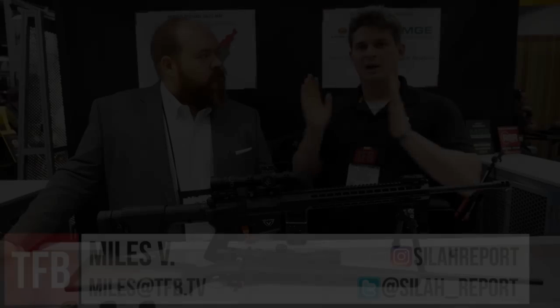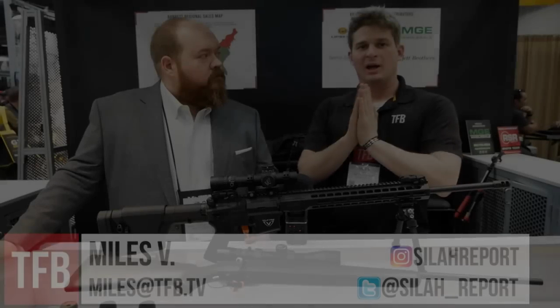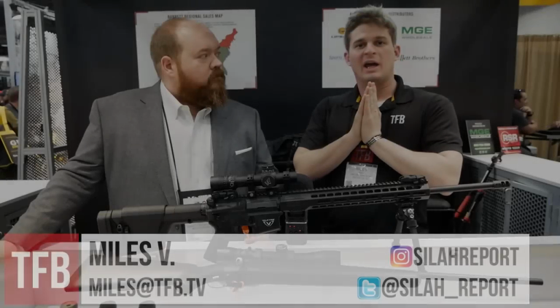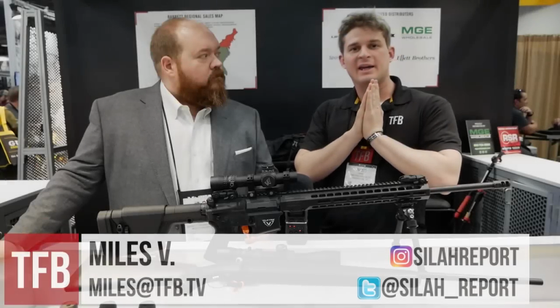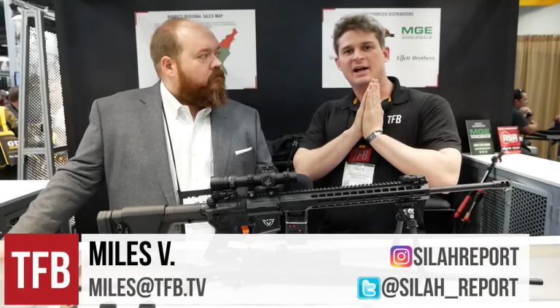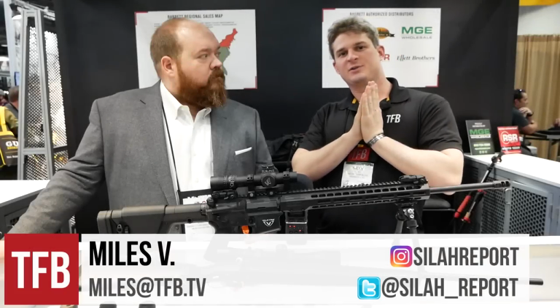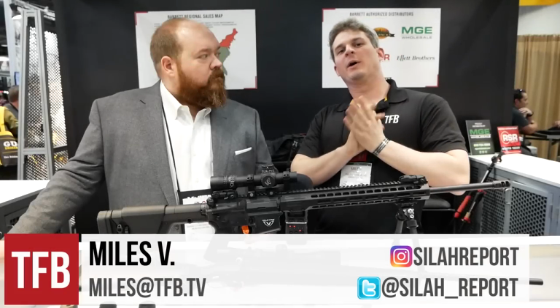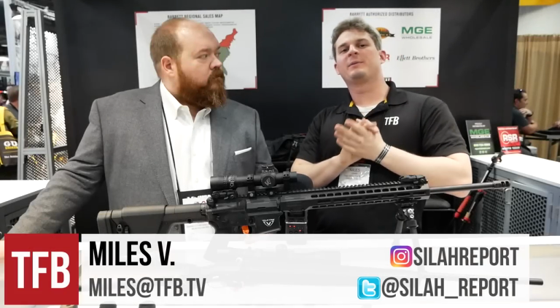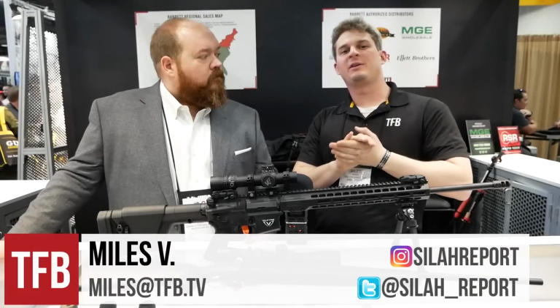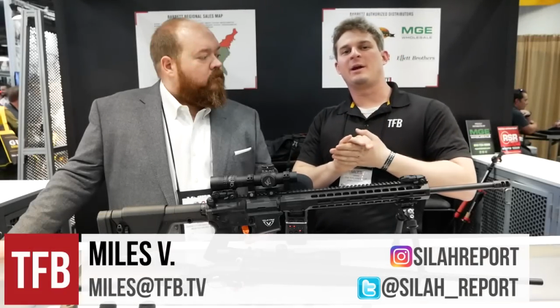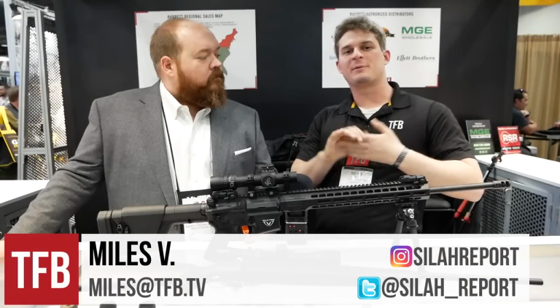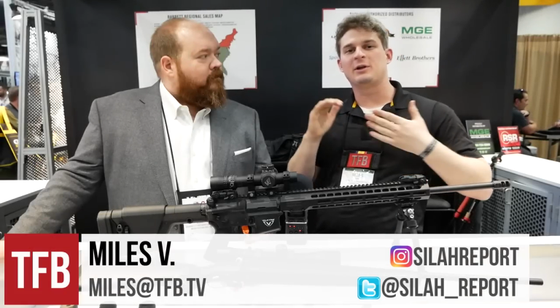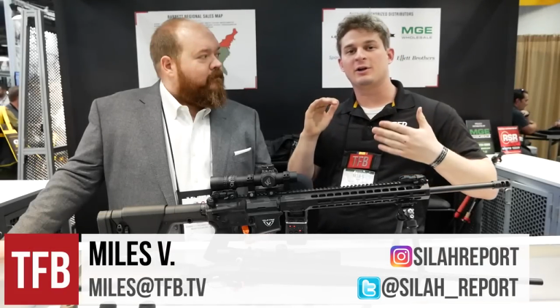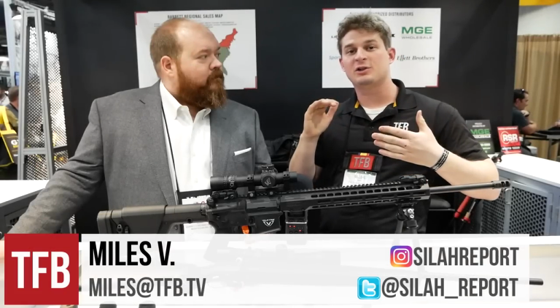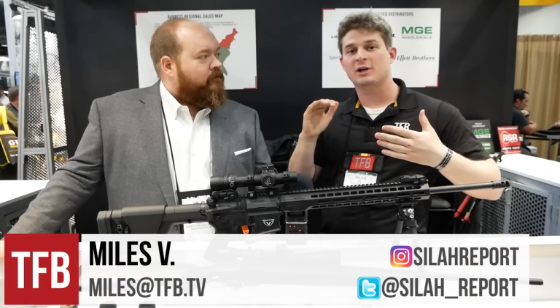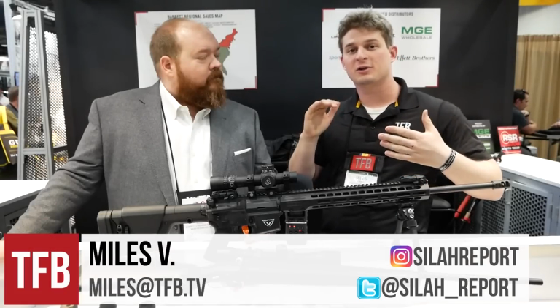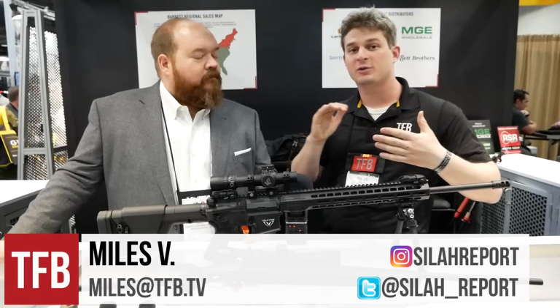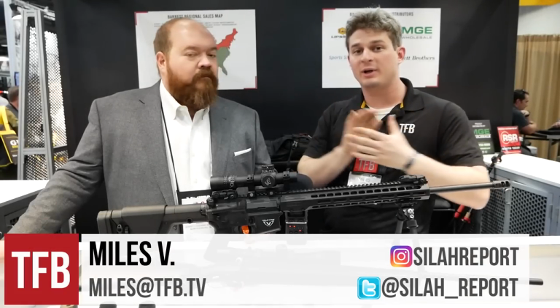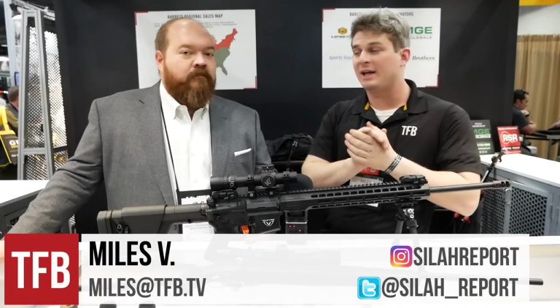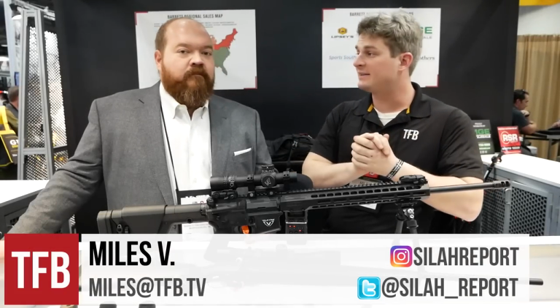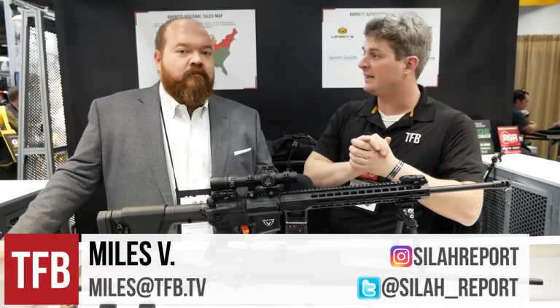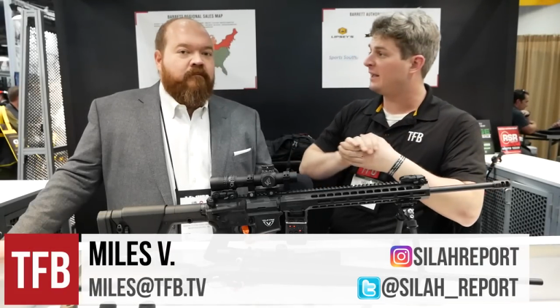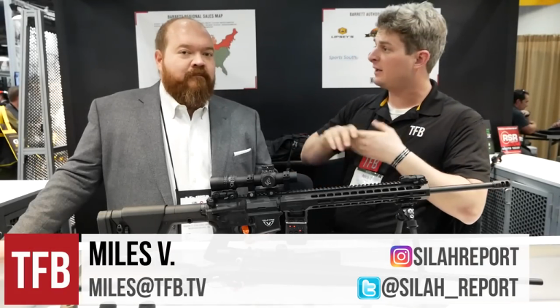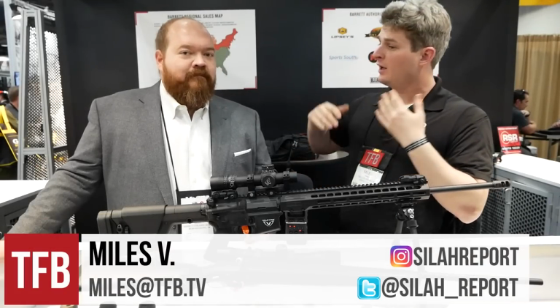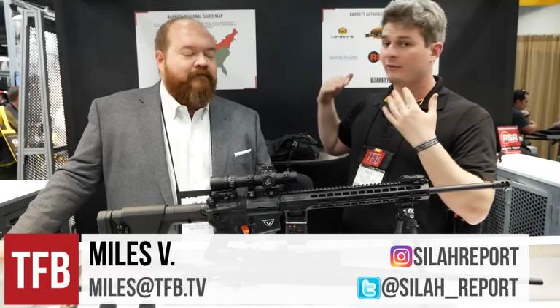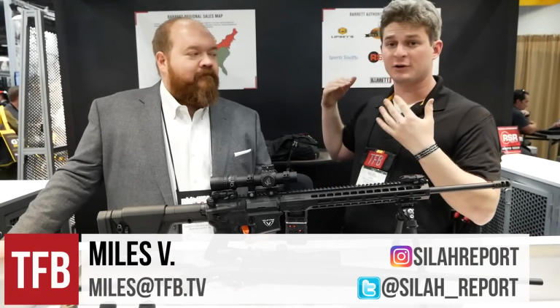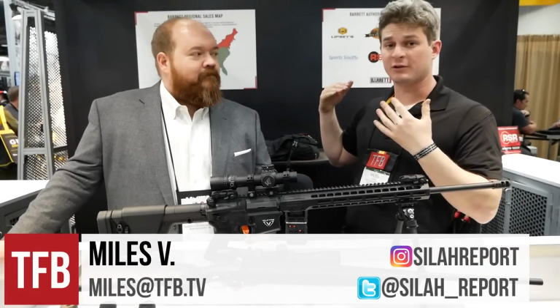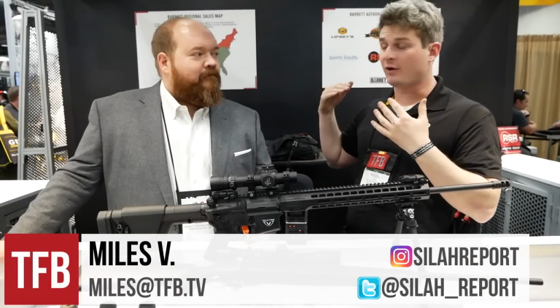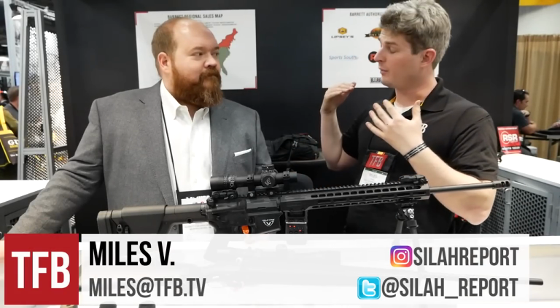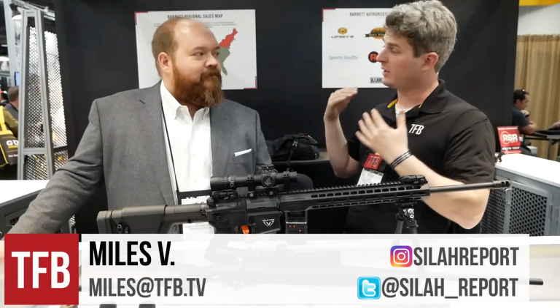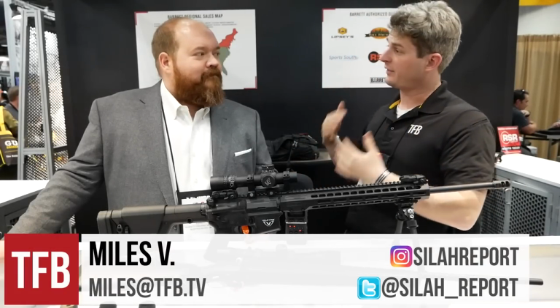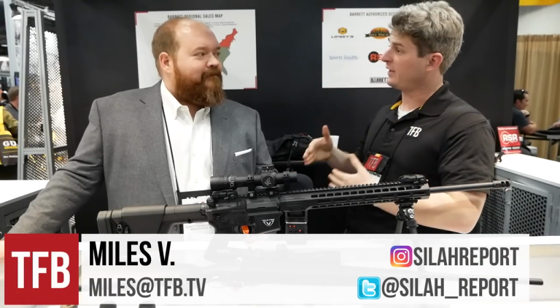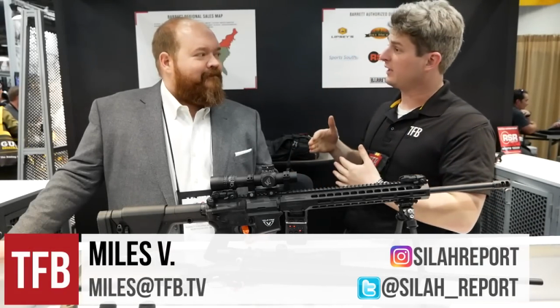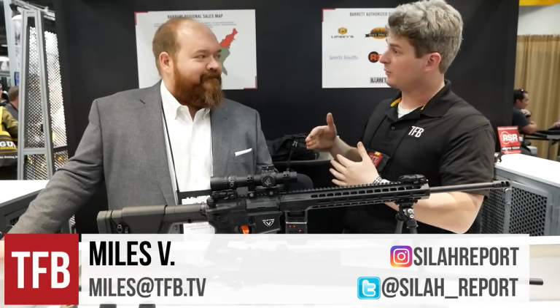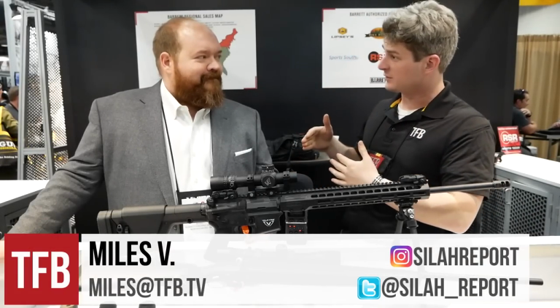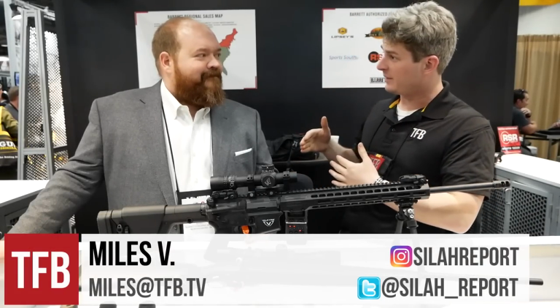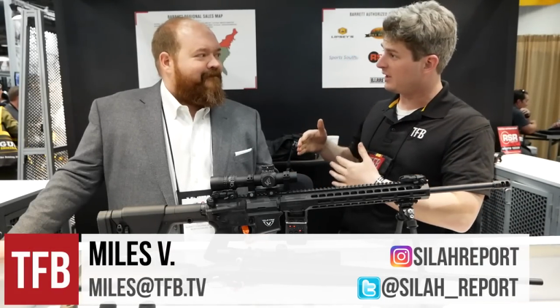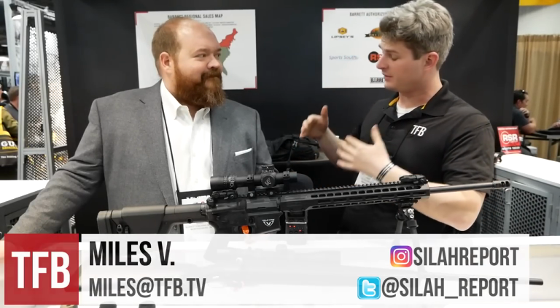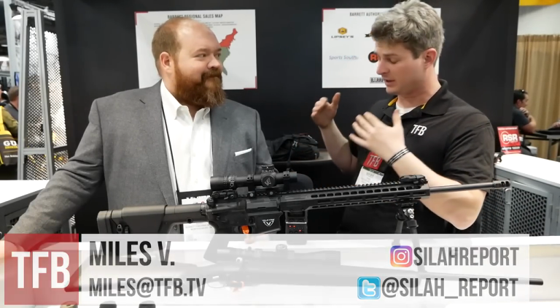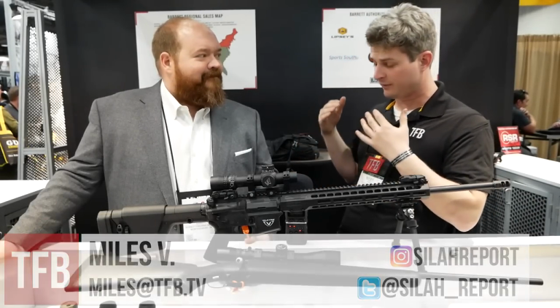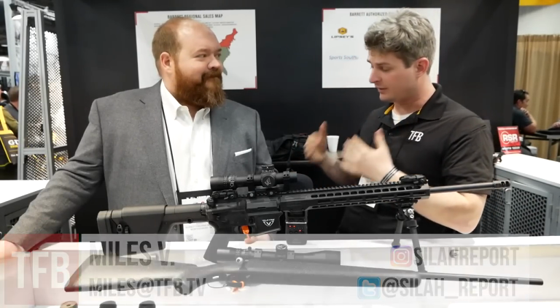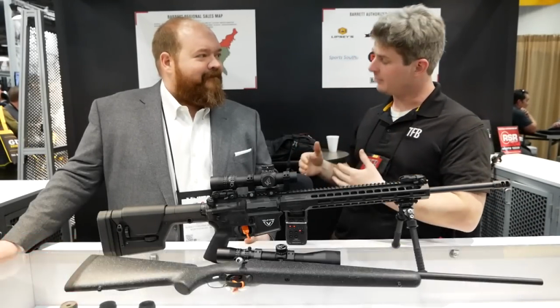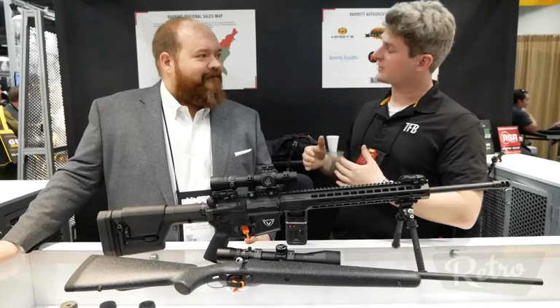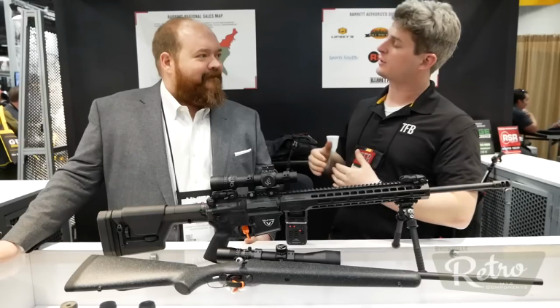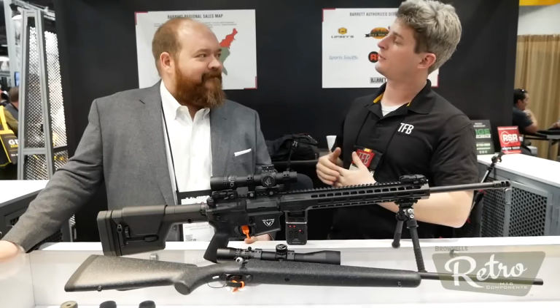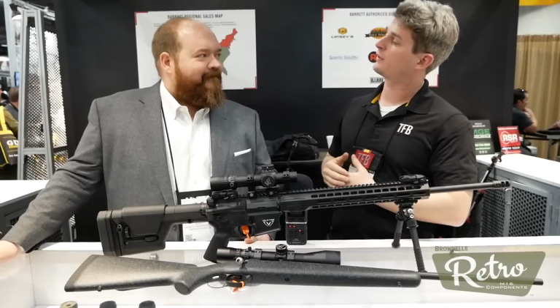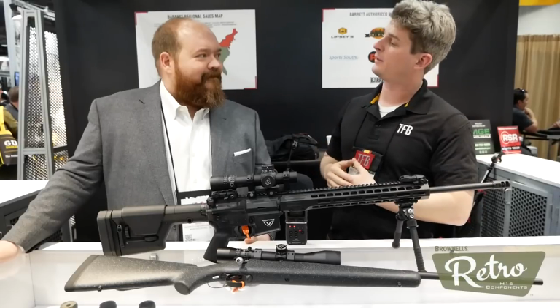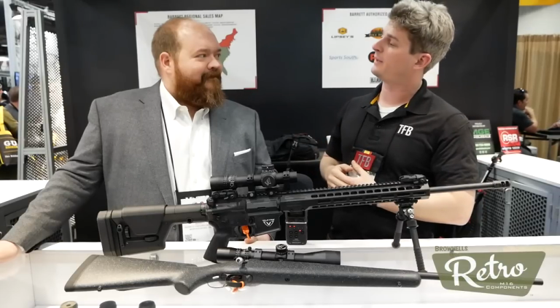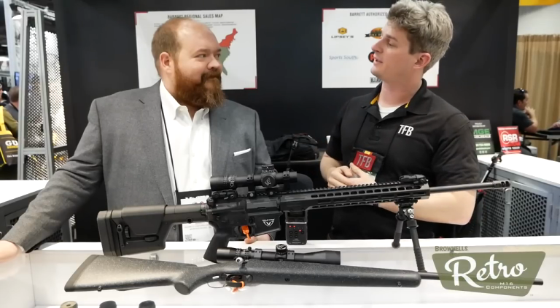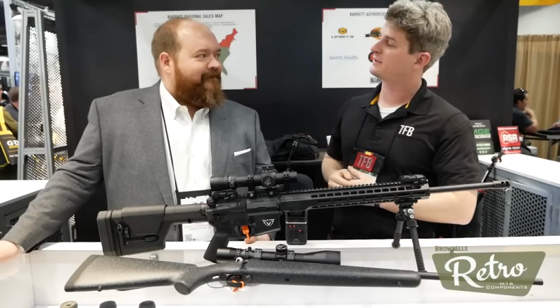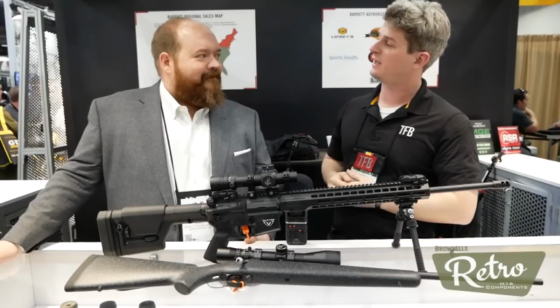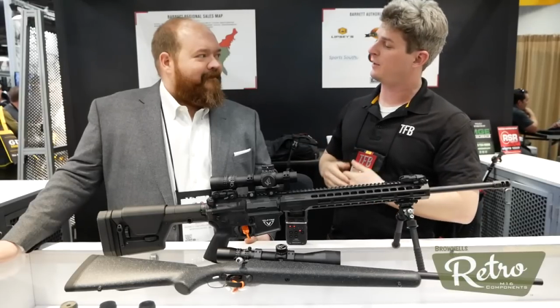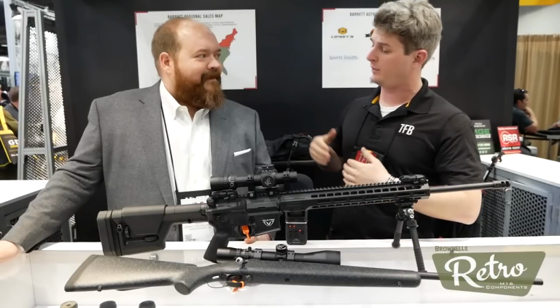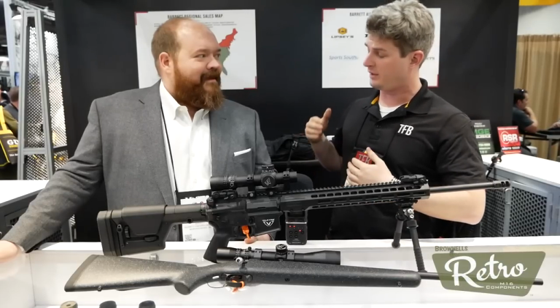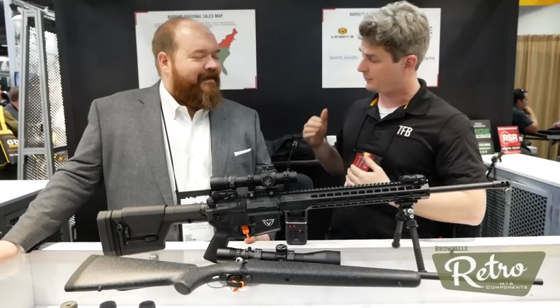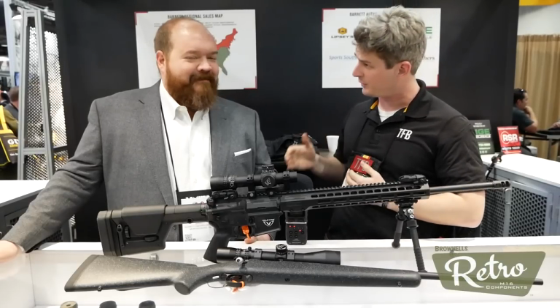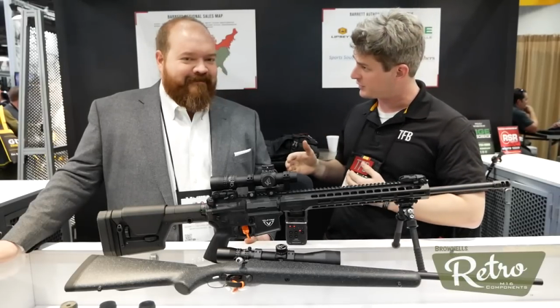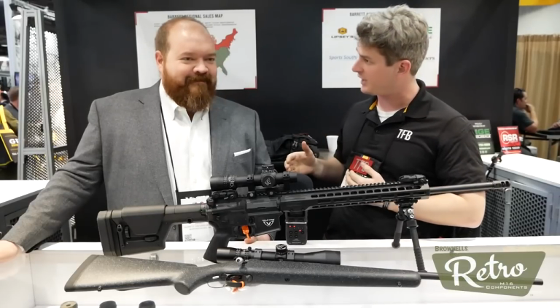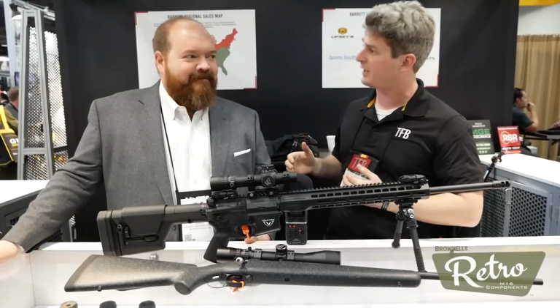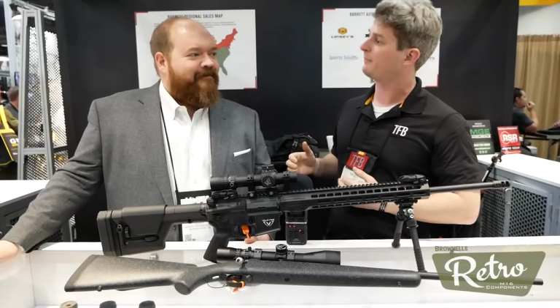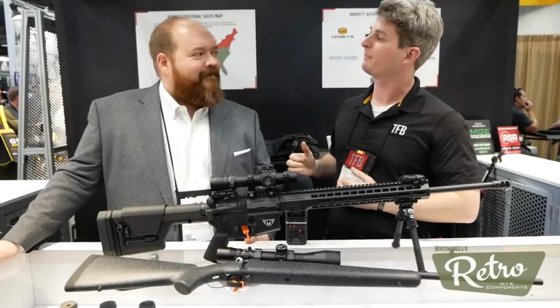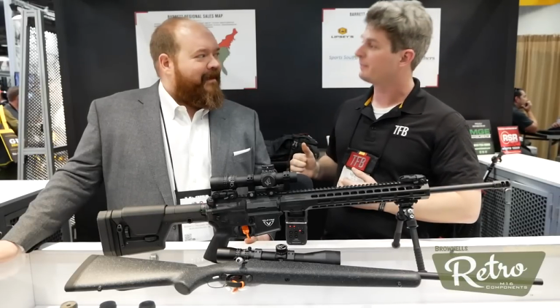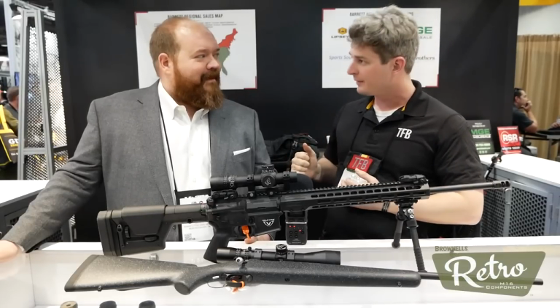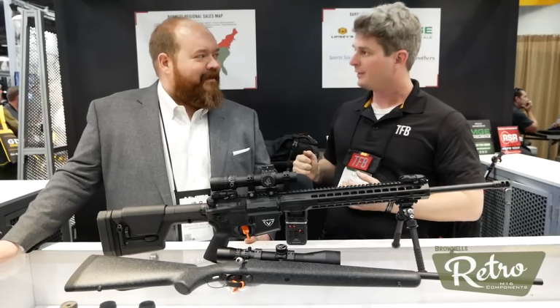Hey guys, welcome to another episode of Shot Show 2018. First of all, I want to thank Chris Barrett. Thank you very much, sir, for coming out today. I really appreciate it.